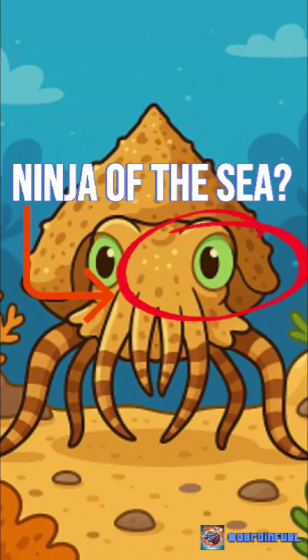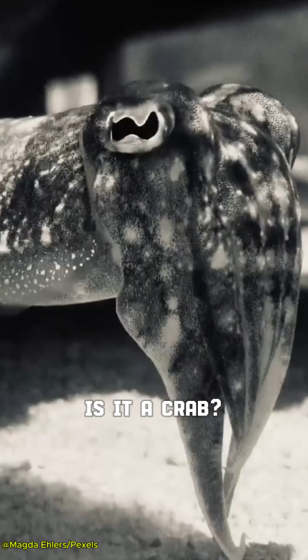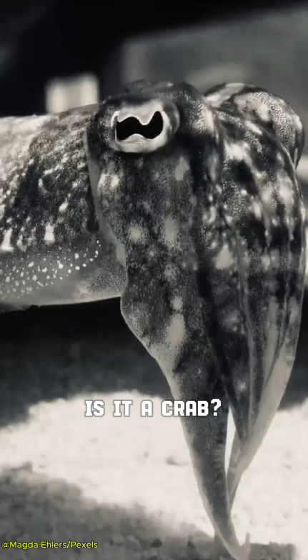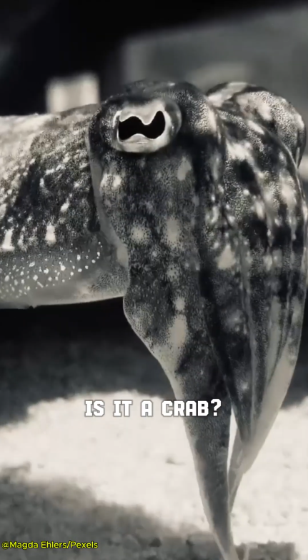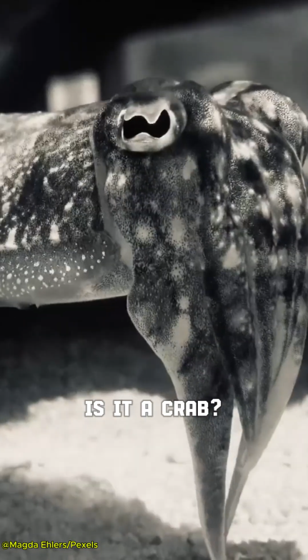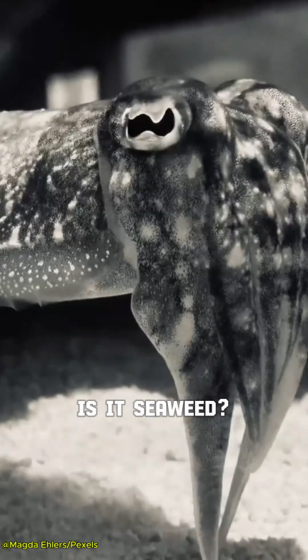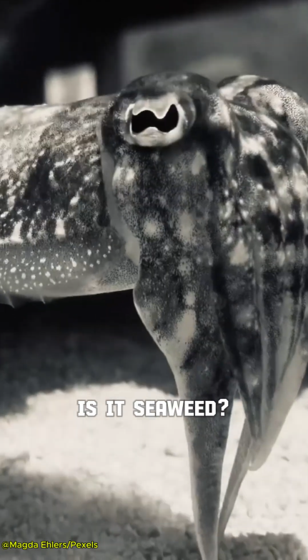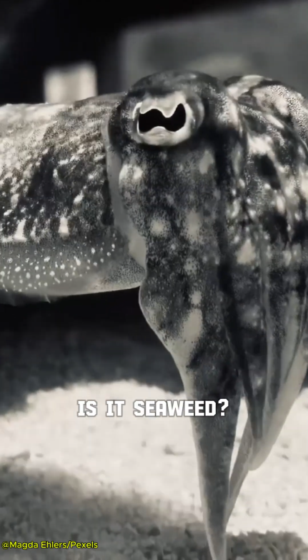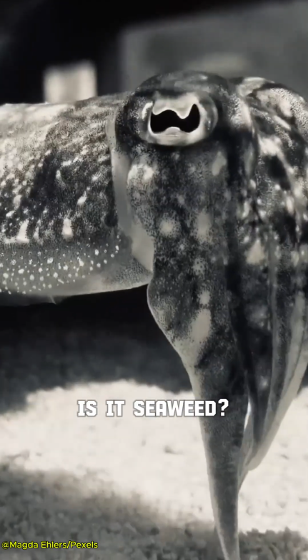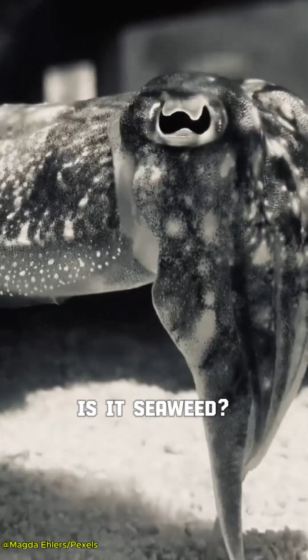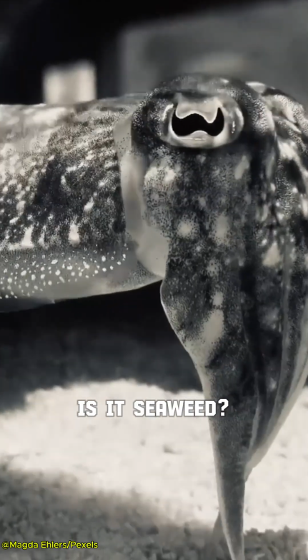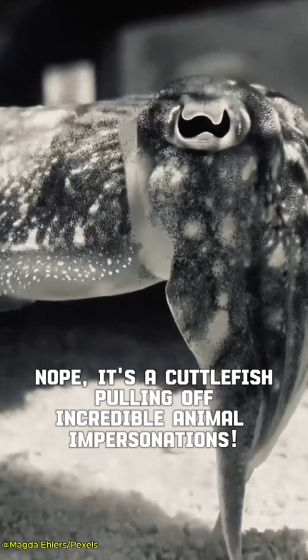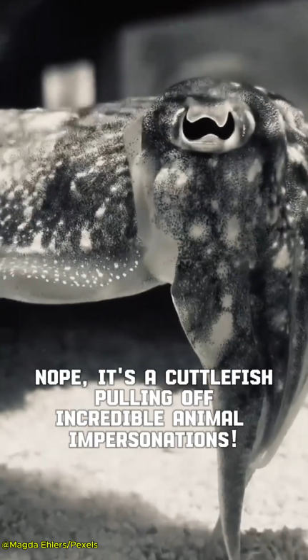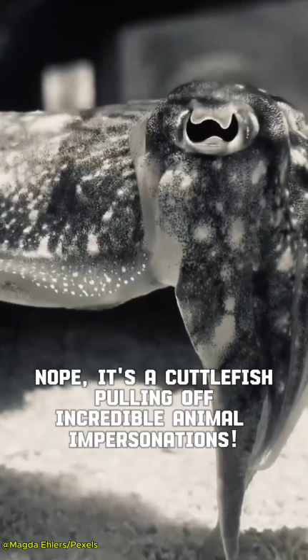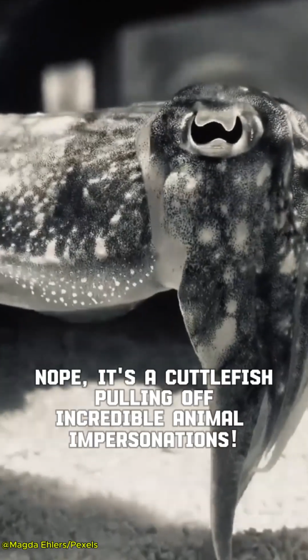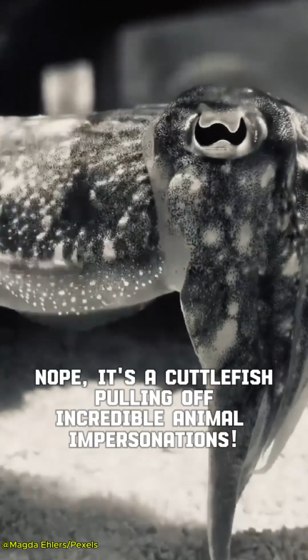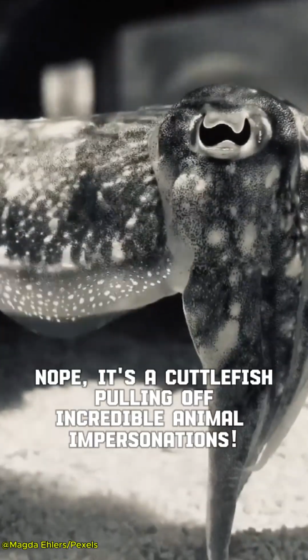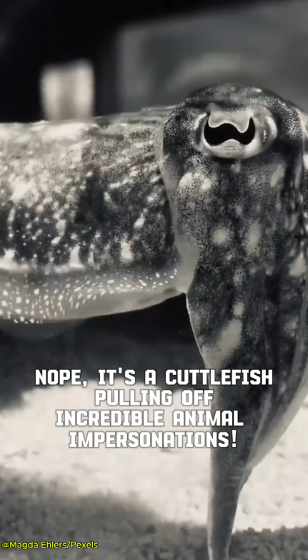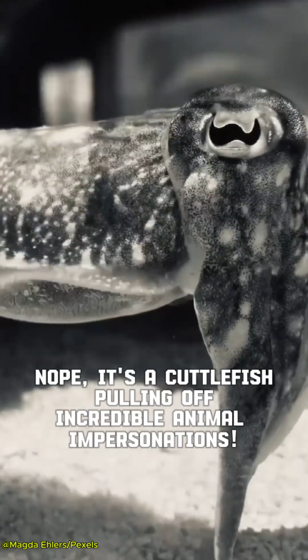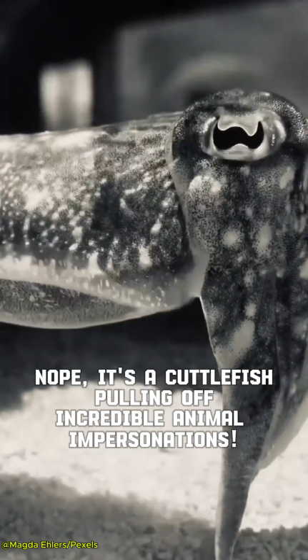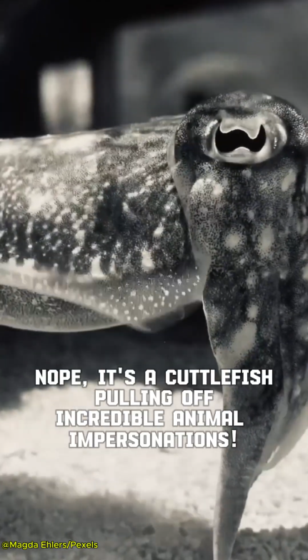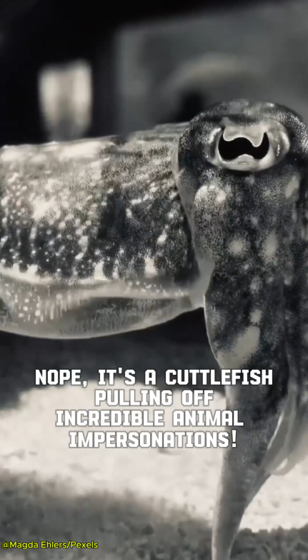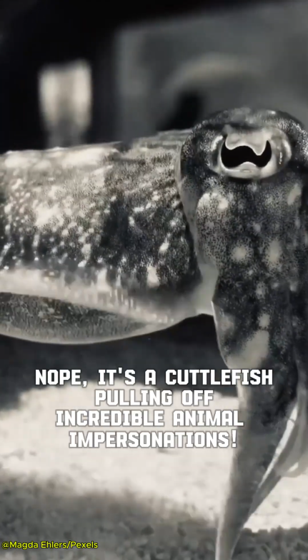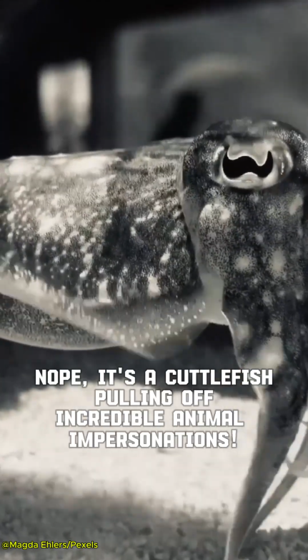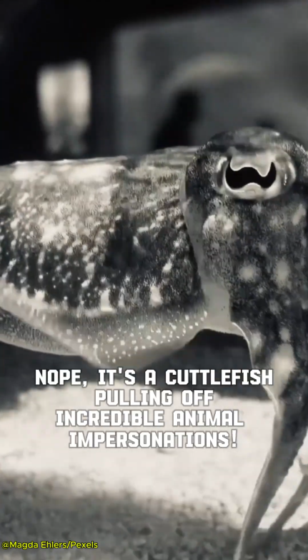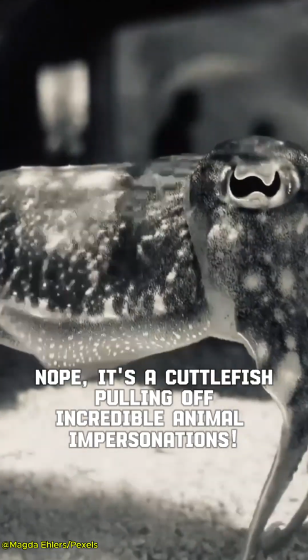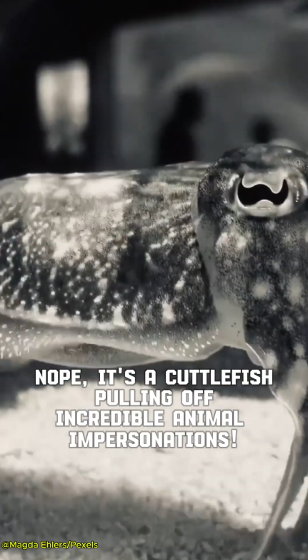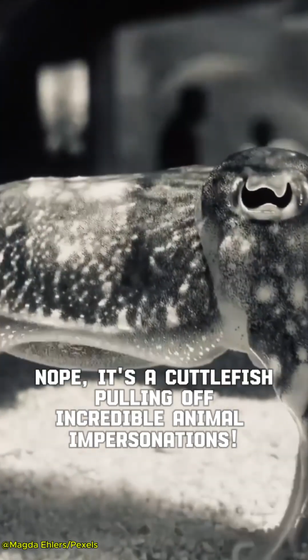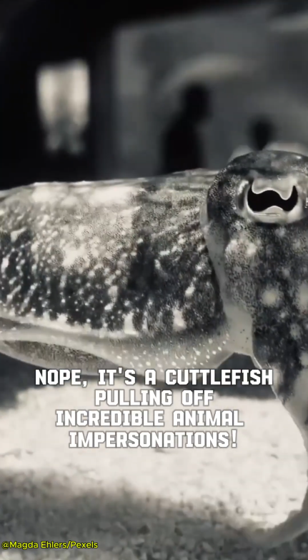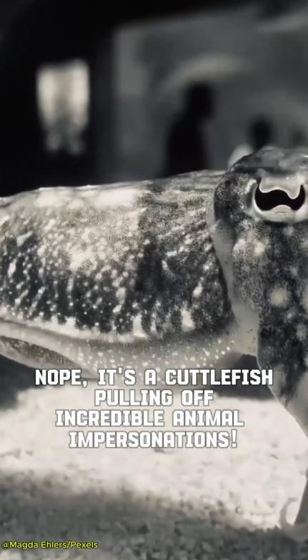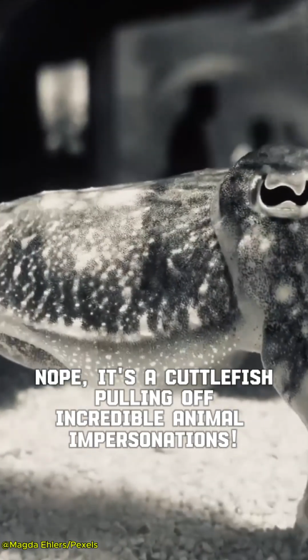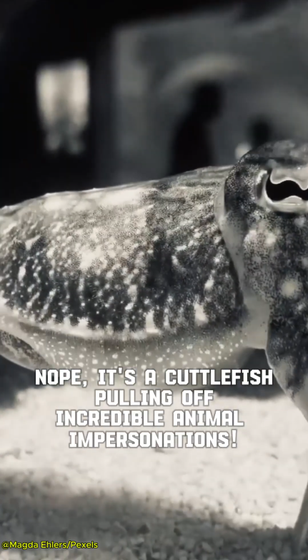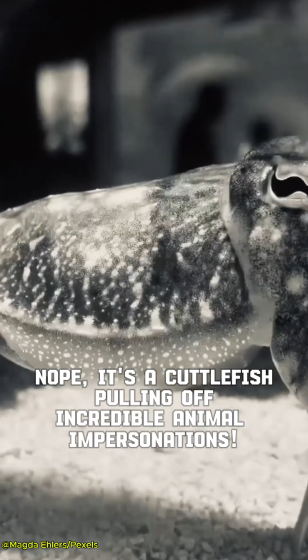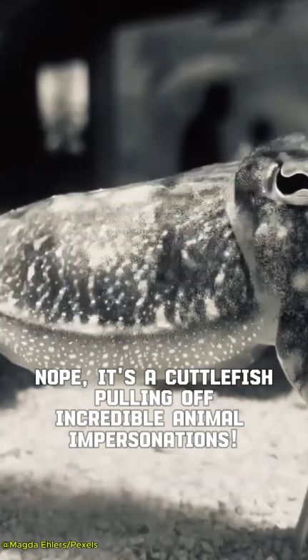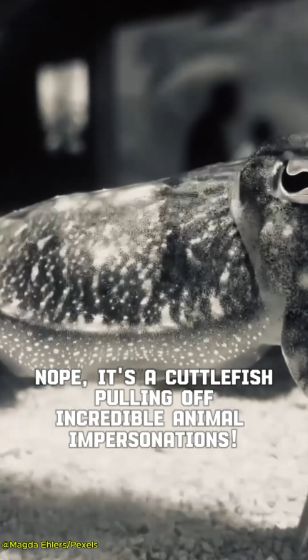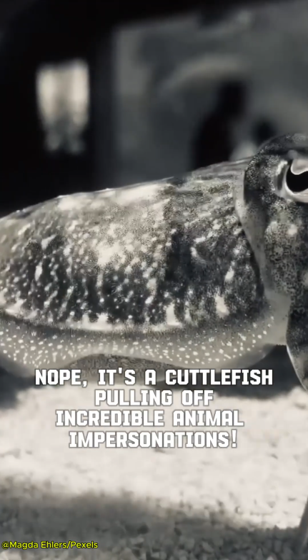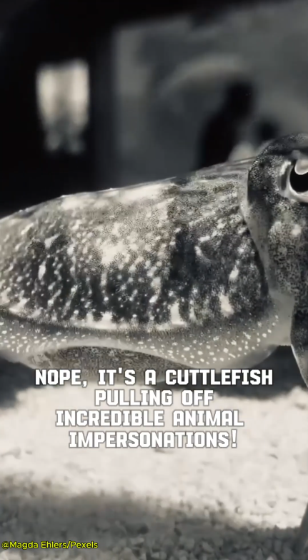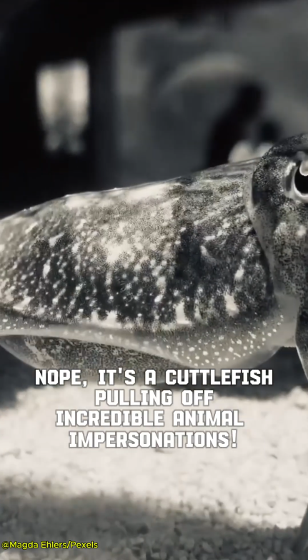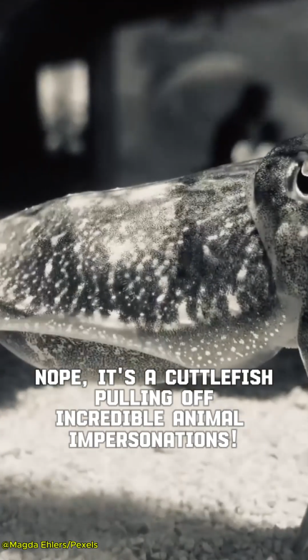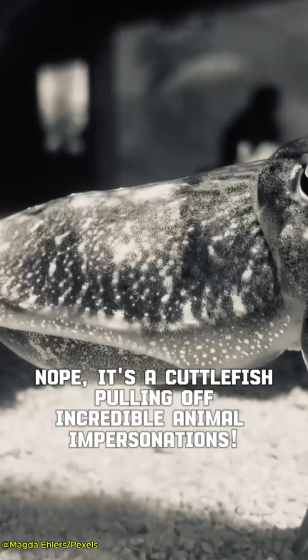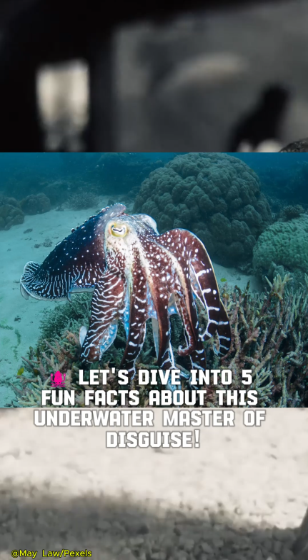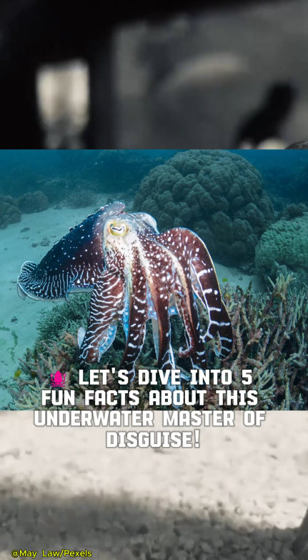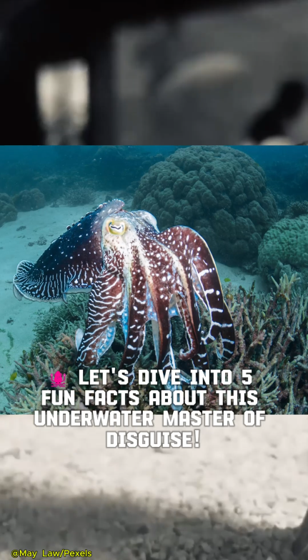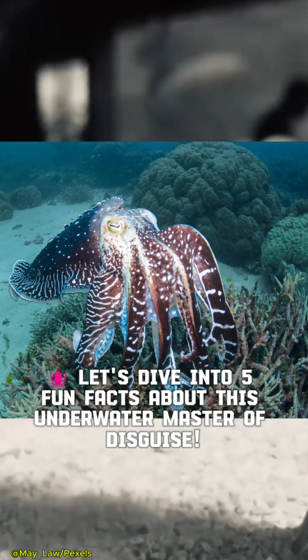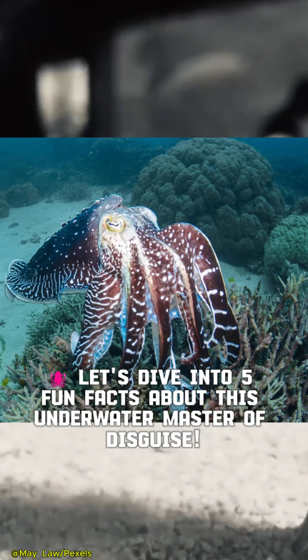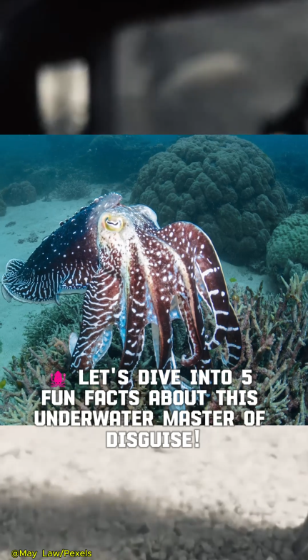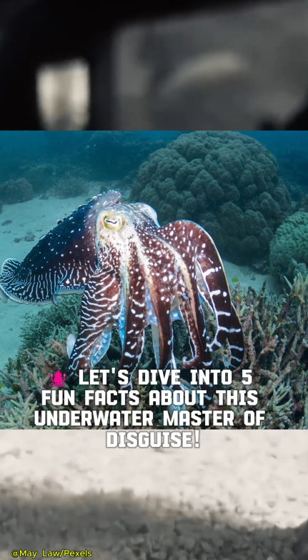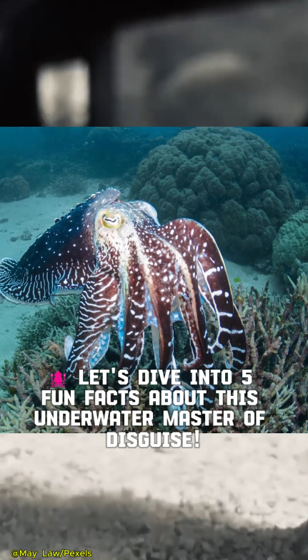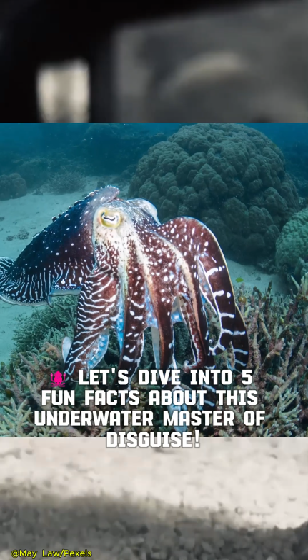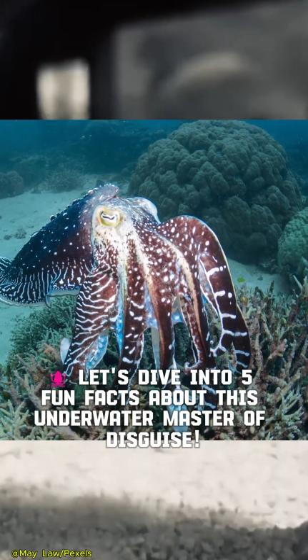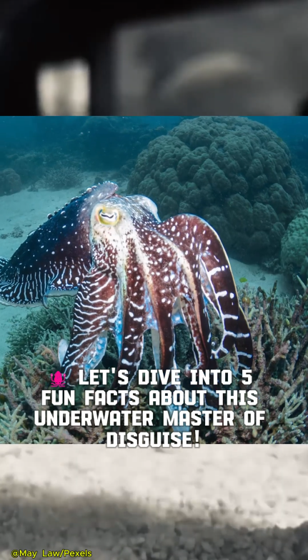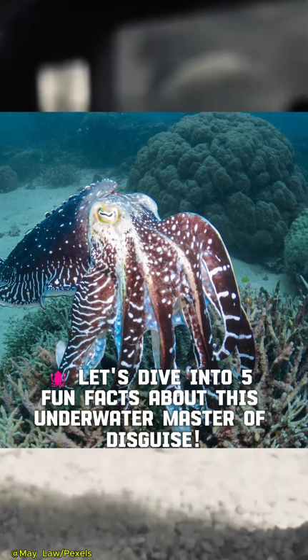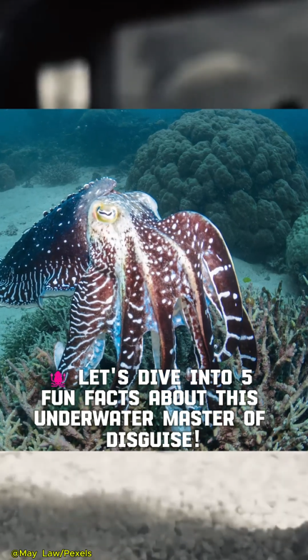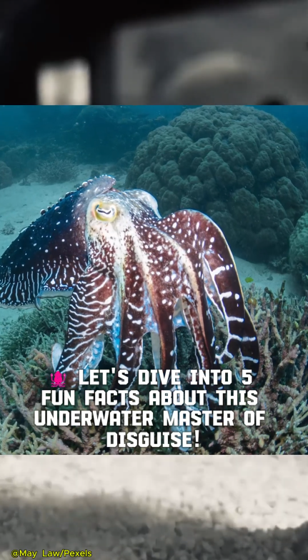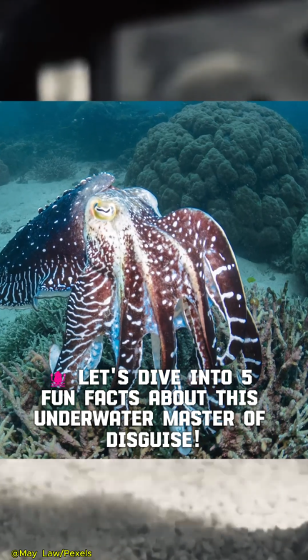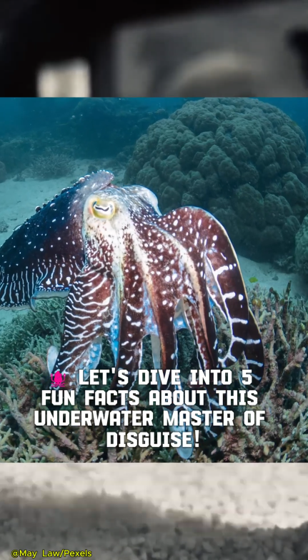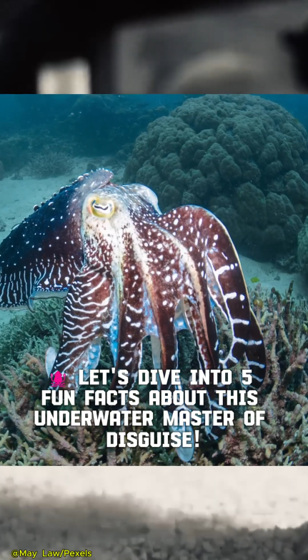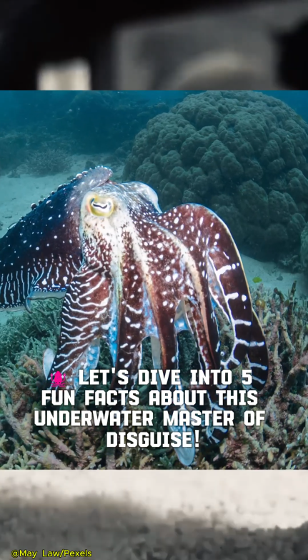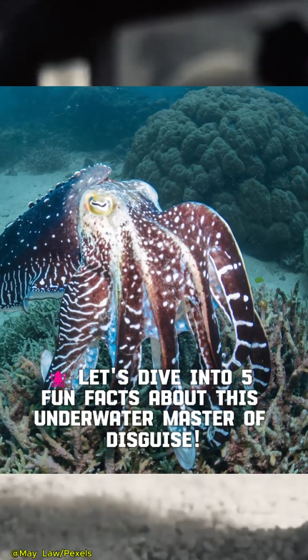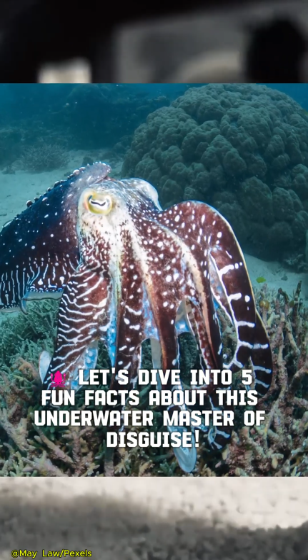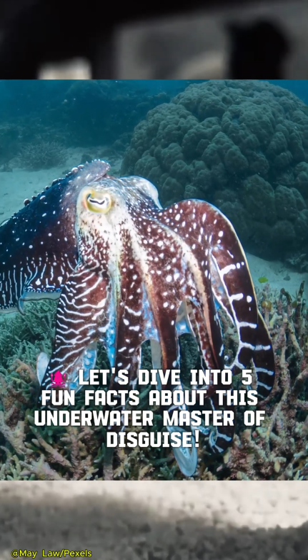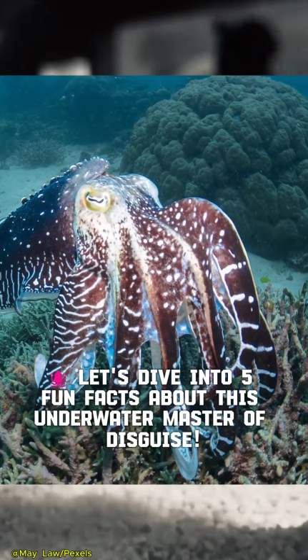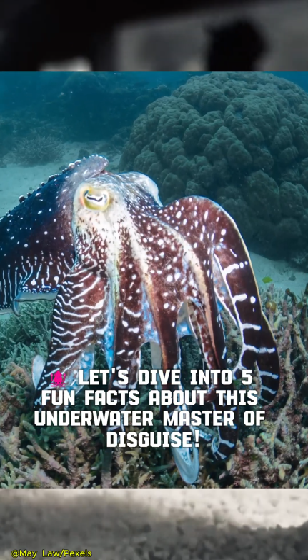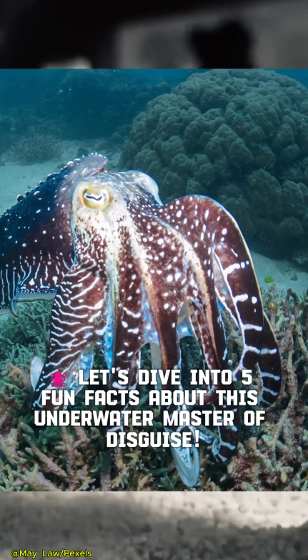Is it a crab? Is it seaweed? Nope. It's a cuttlefish pulling off incredible animal impersonations. Let's dive into five fun facts about this underwater master of disguise.